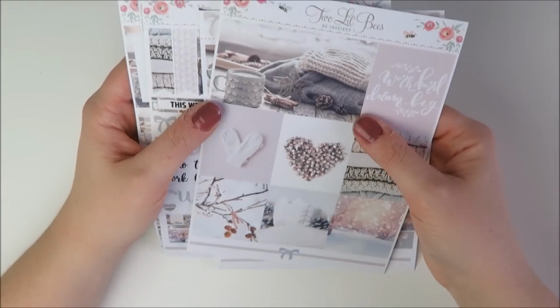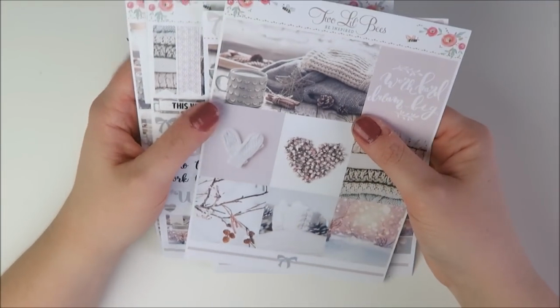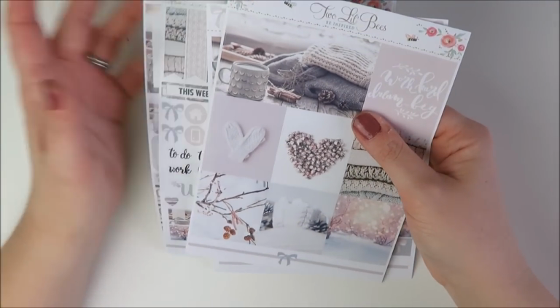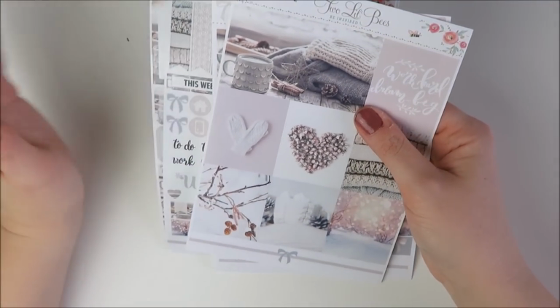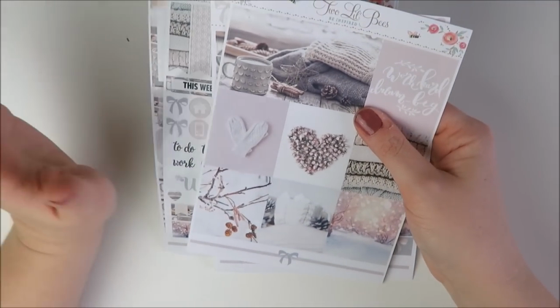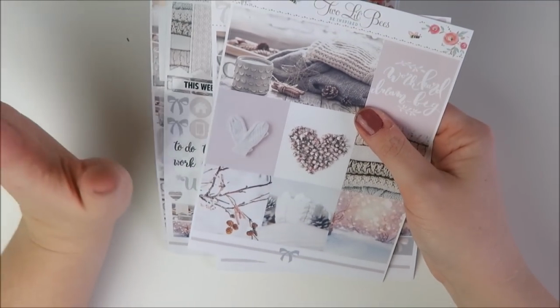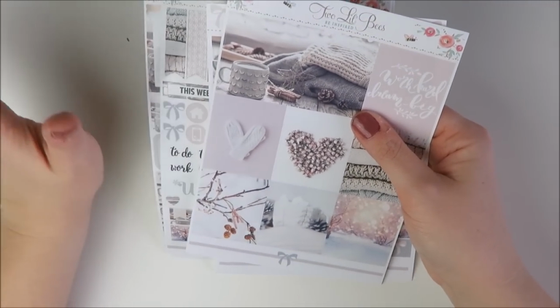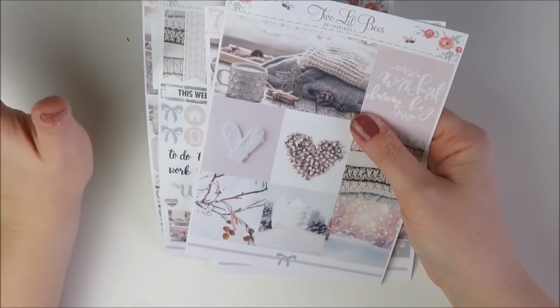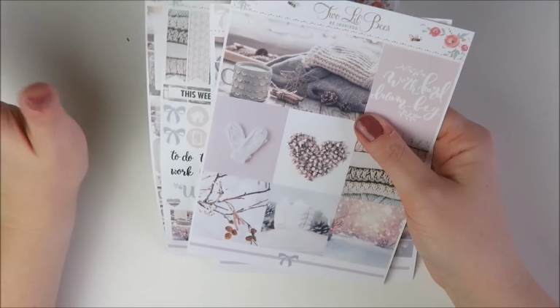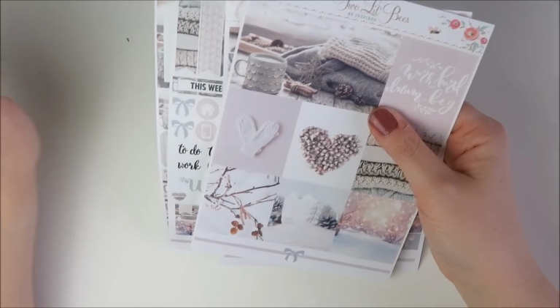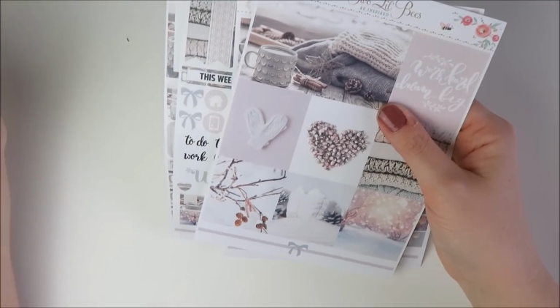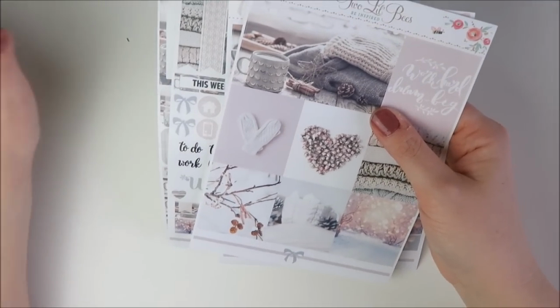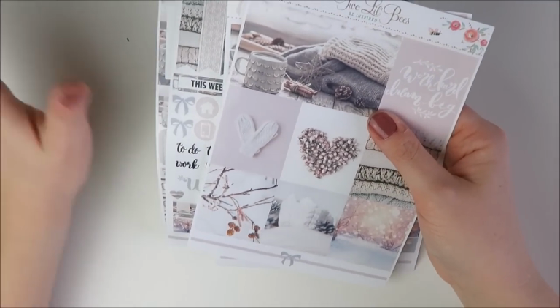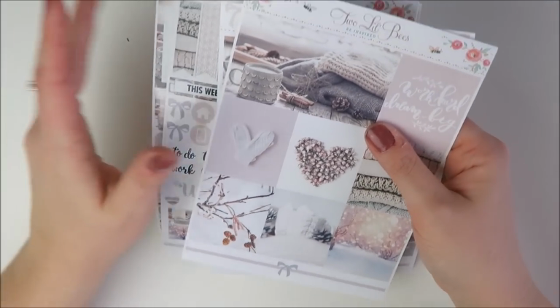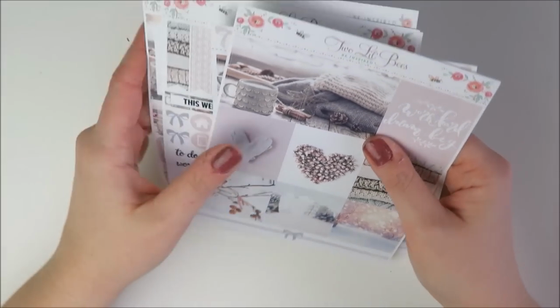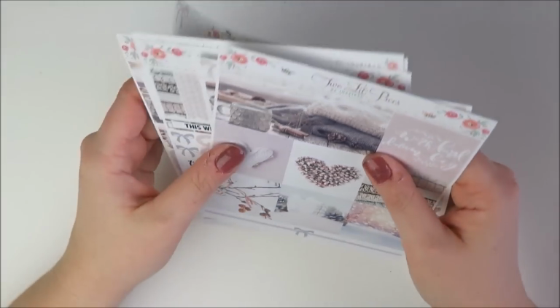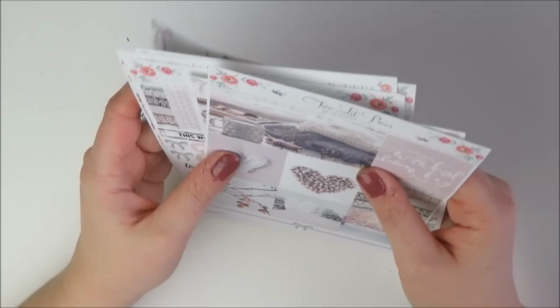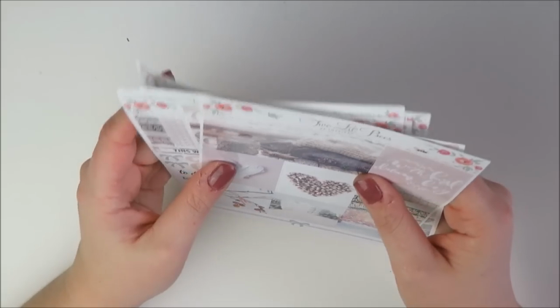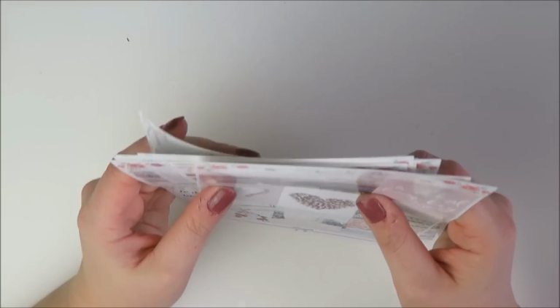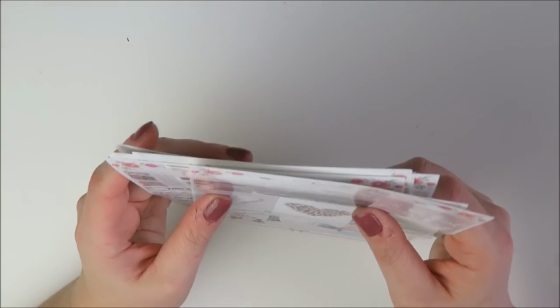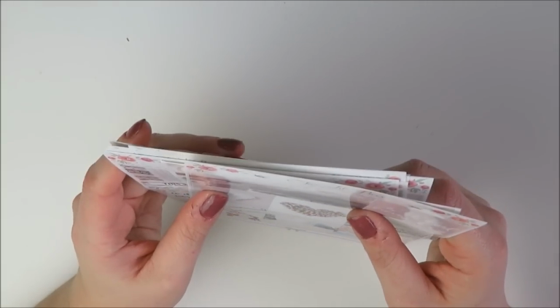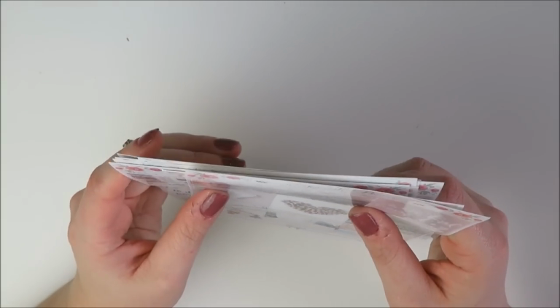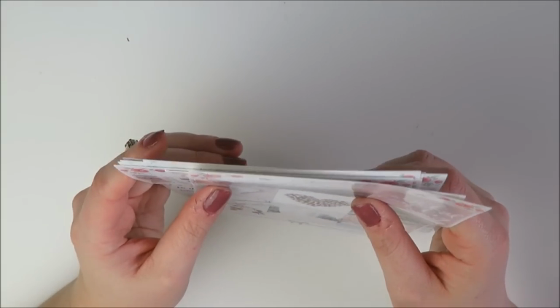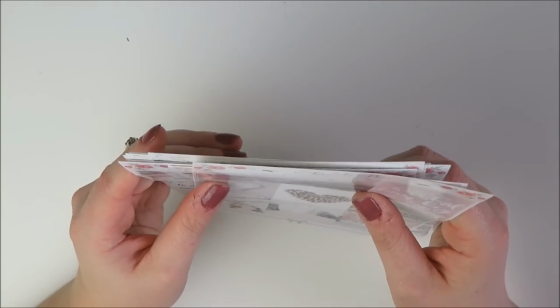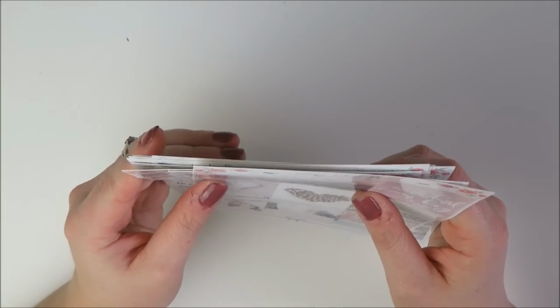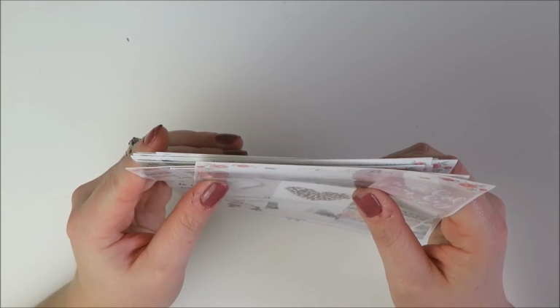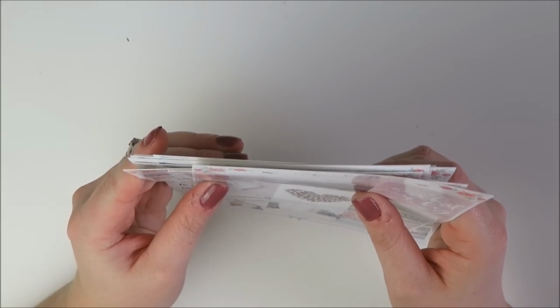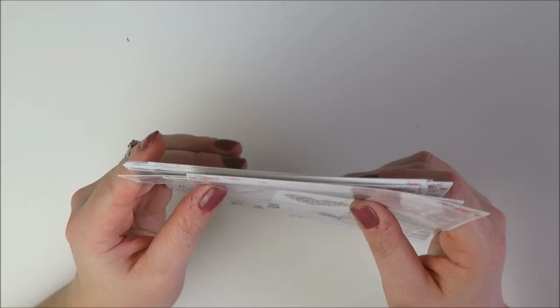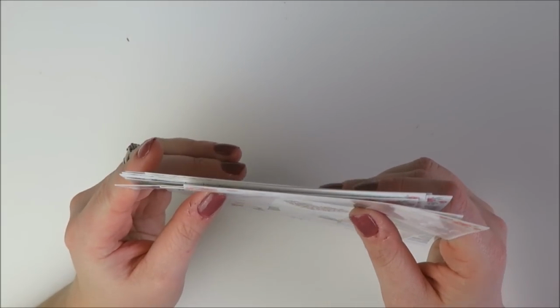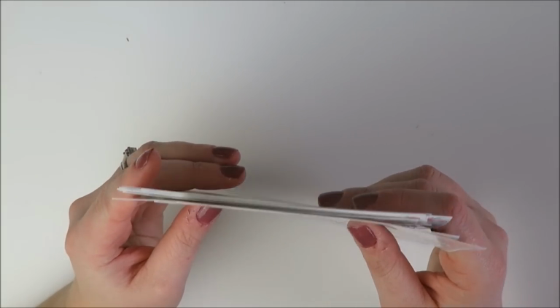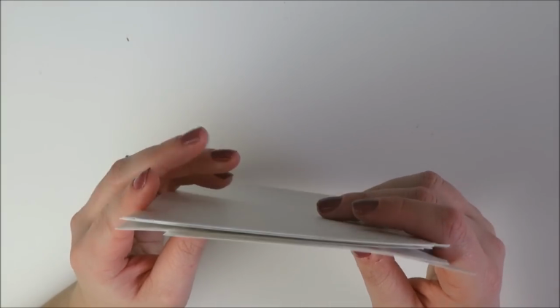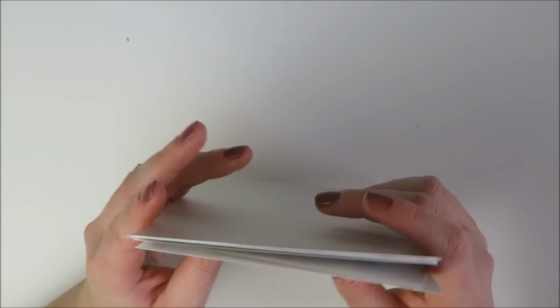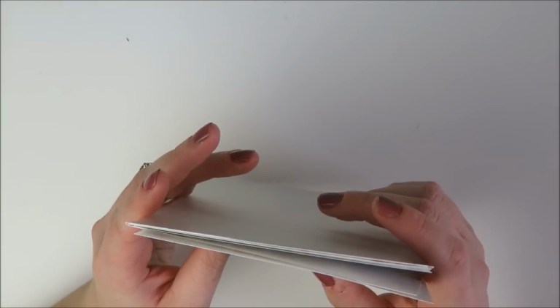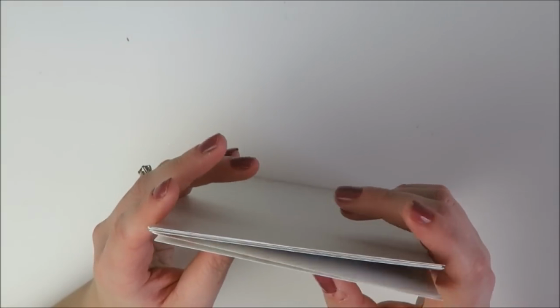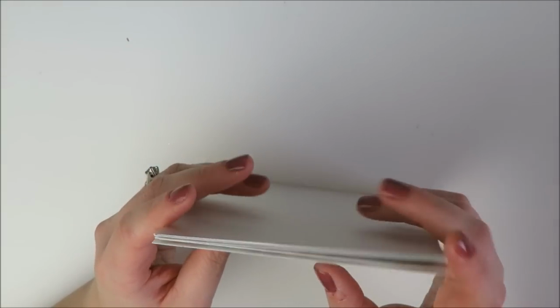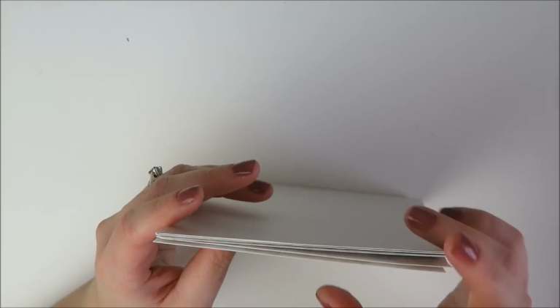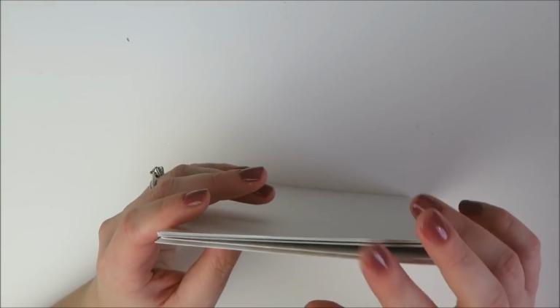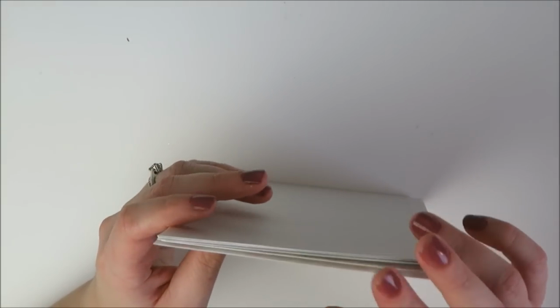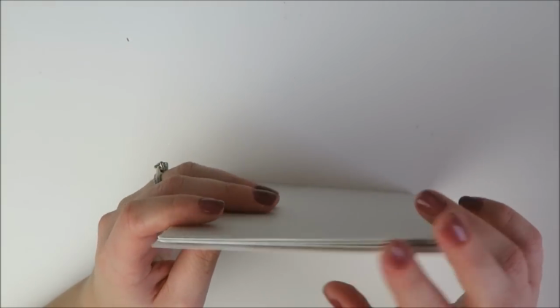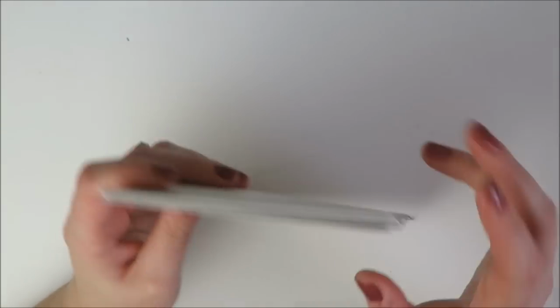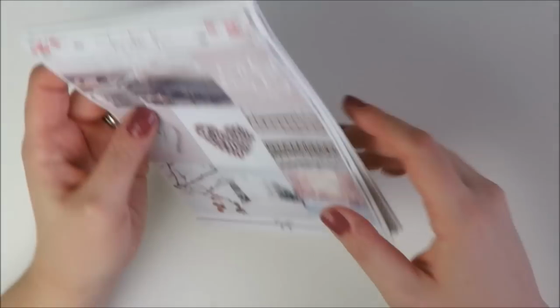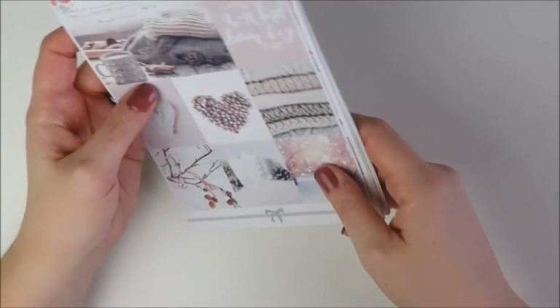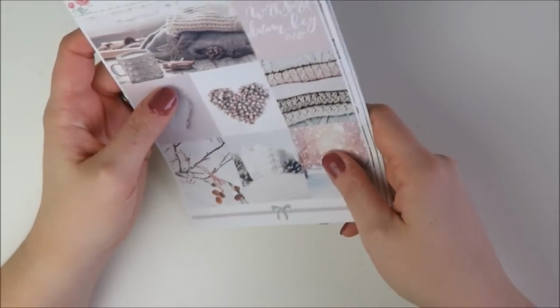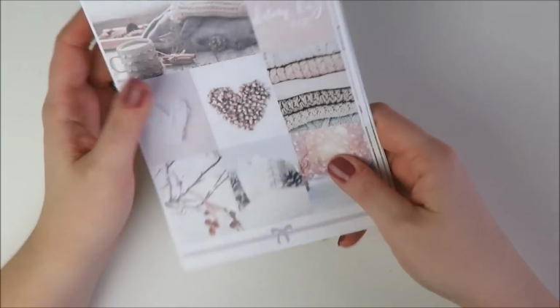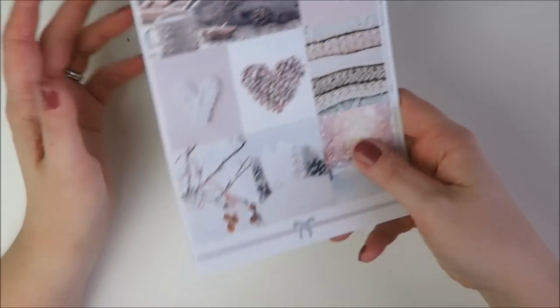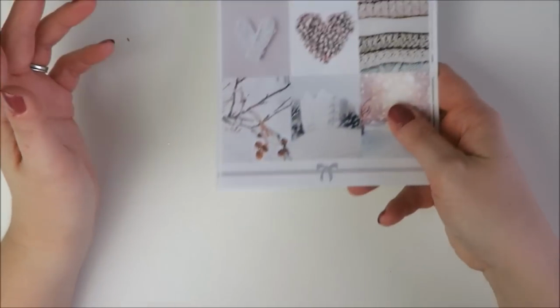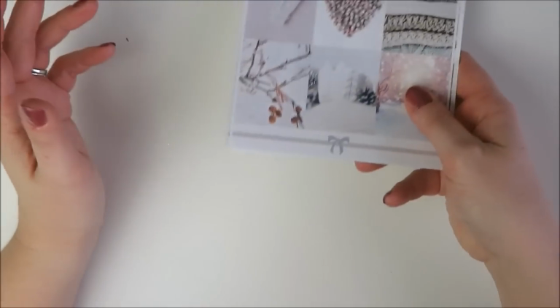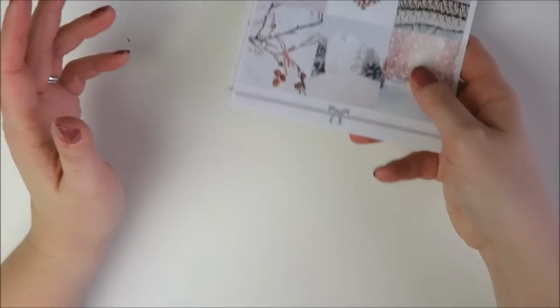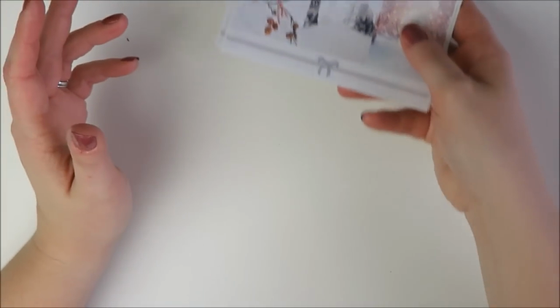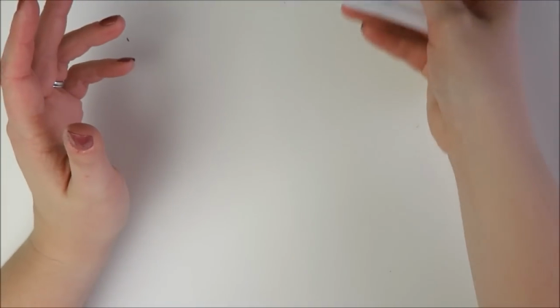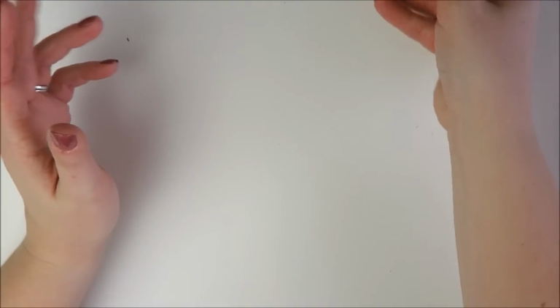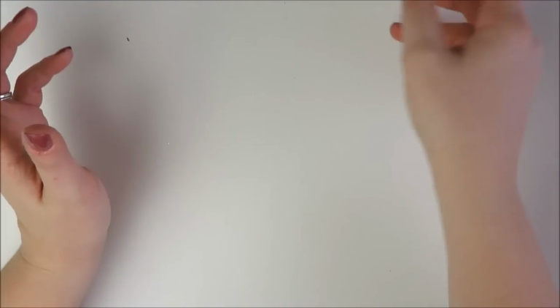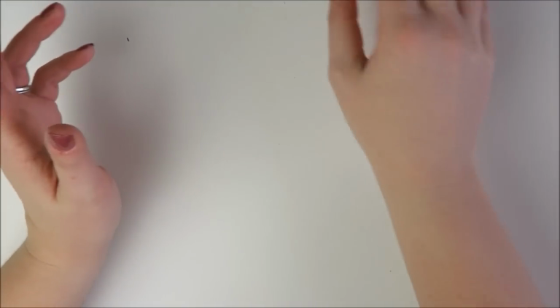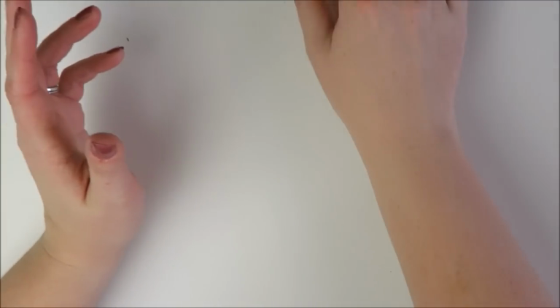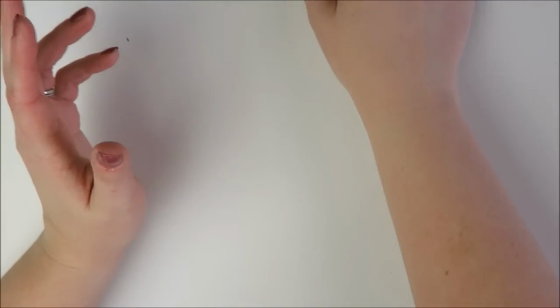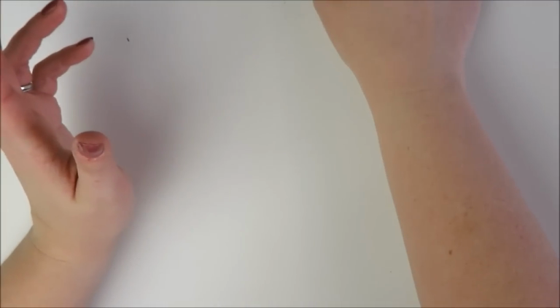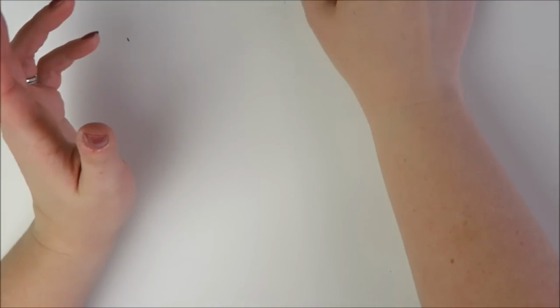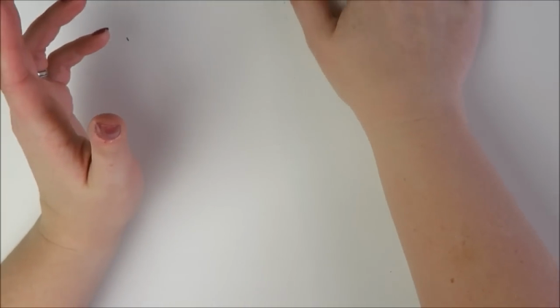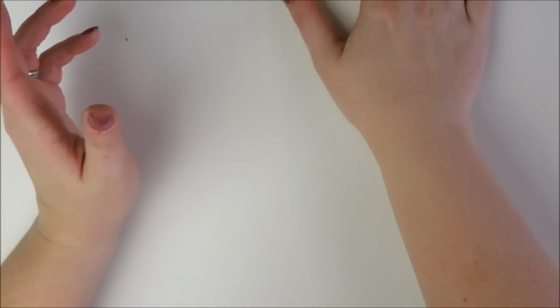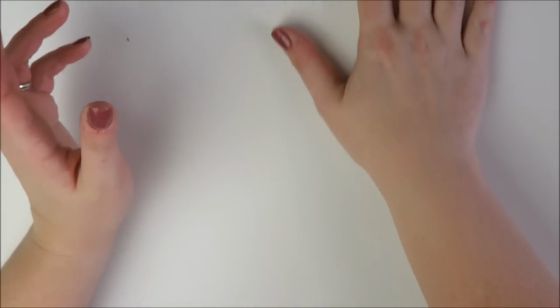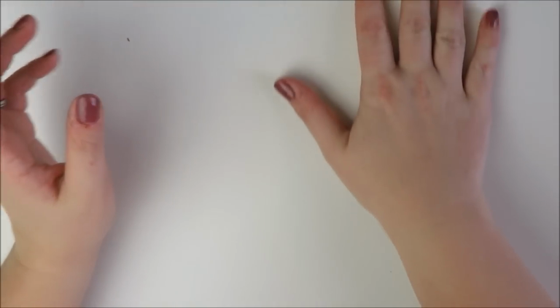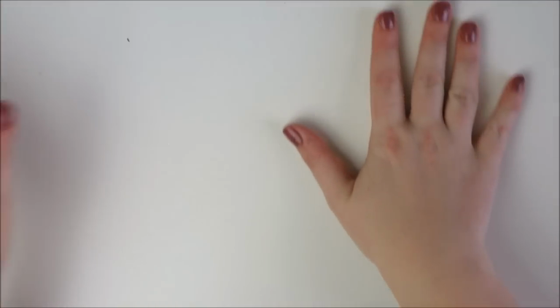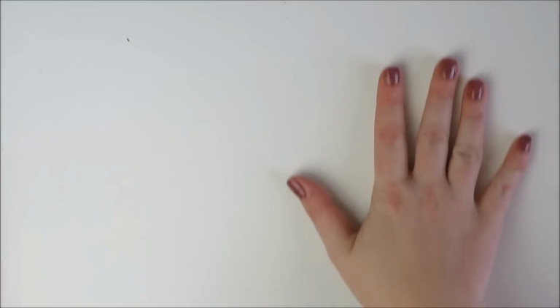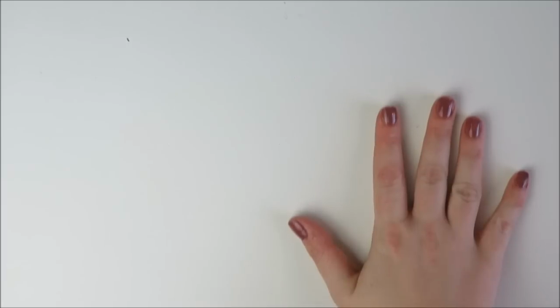I'm going to try my hardest to use it in February and not hoard it forever. Gorgeous kit as always from Maria.